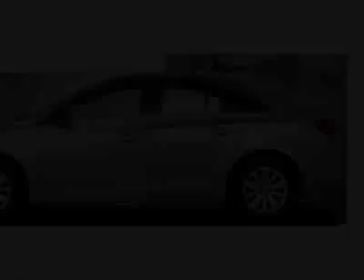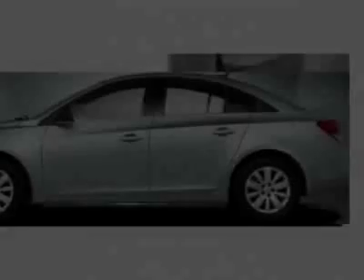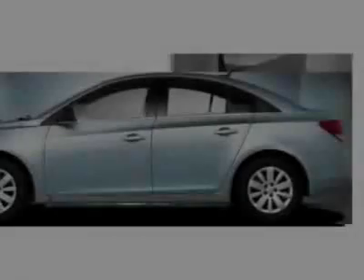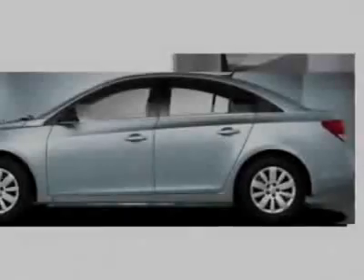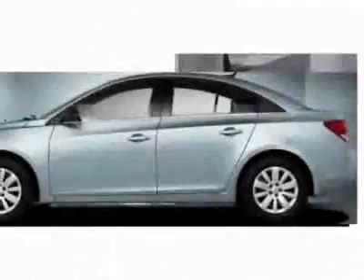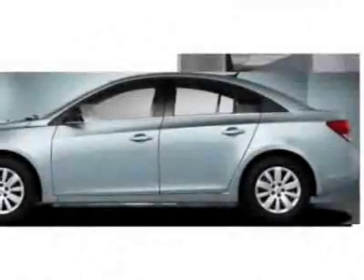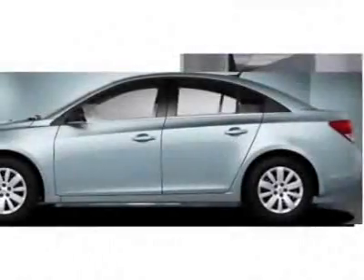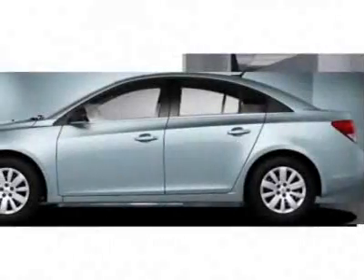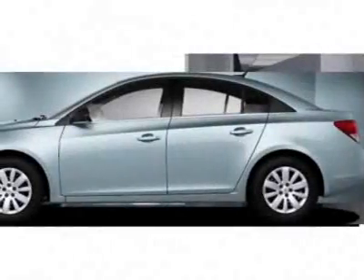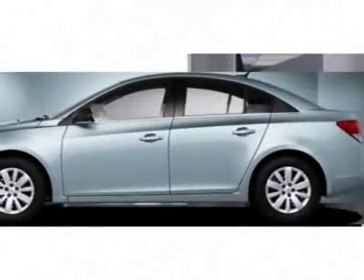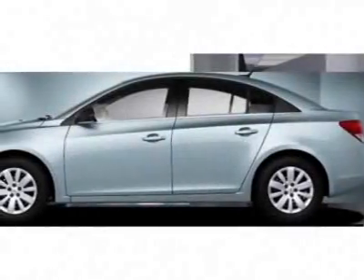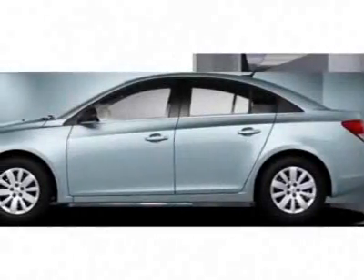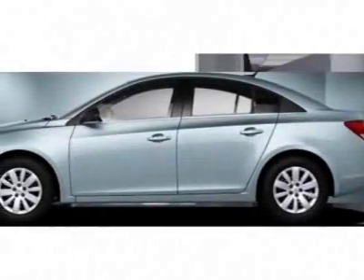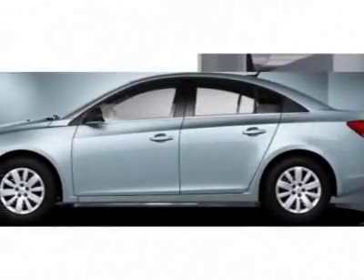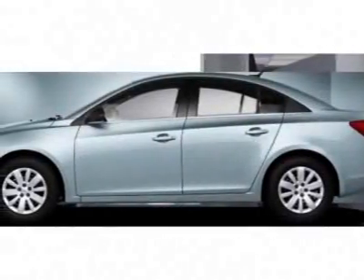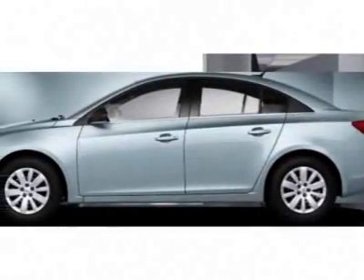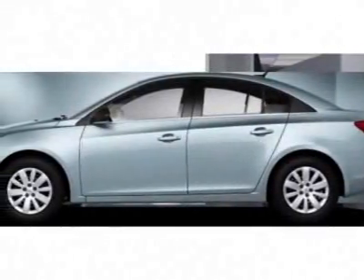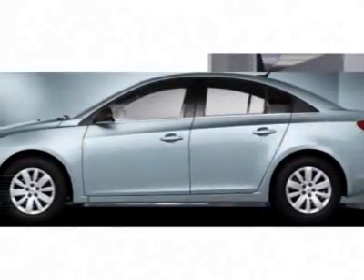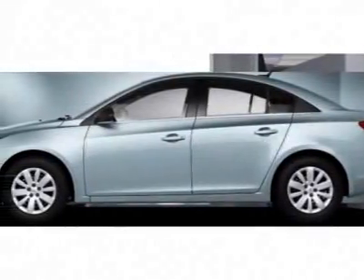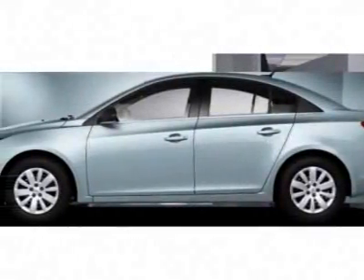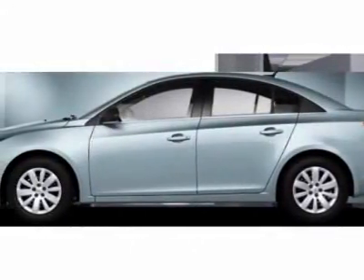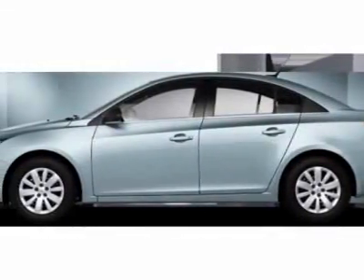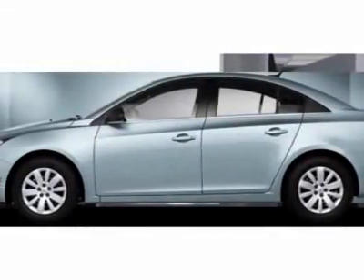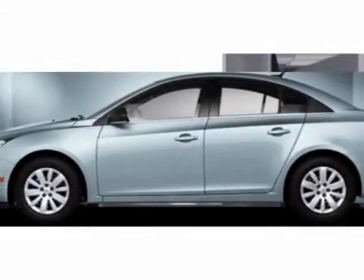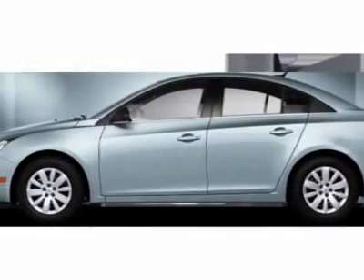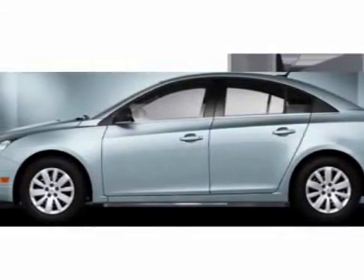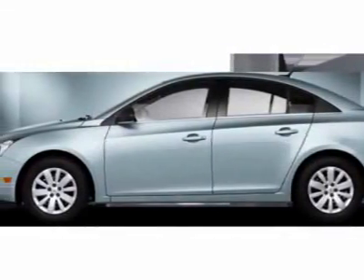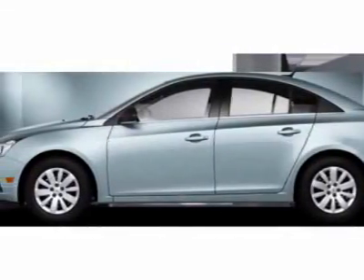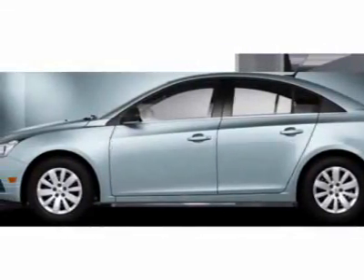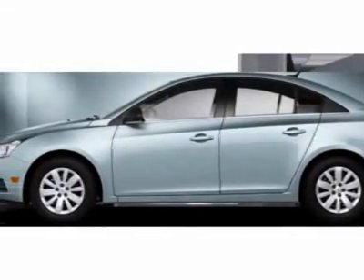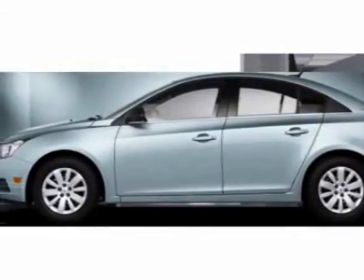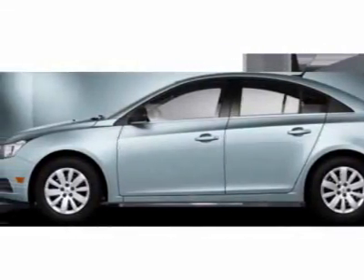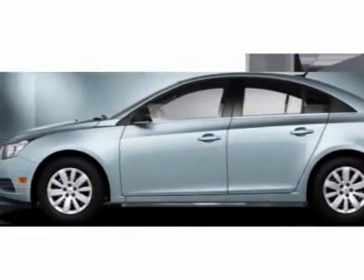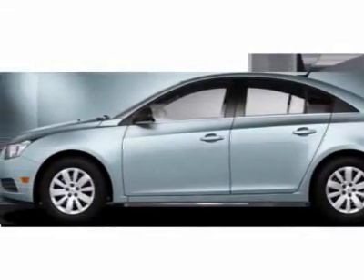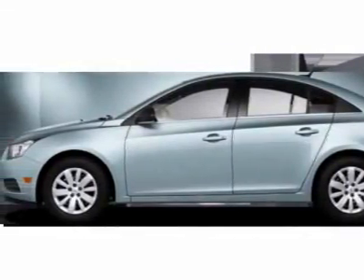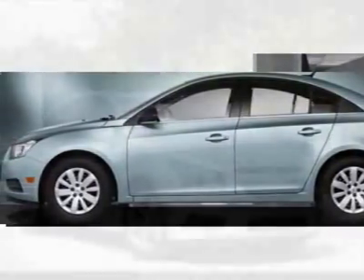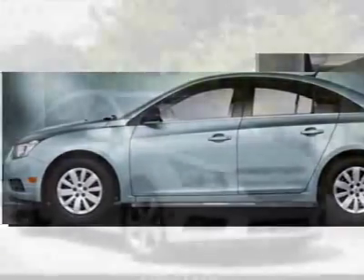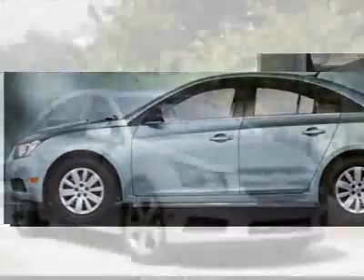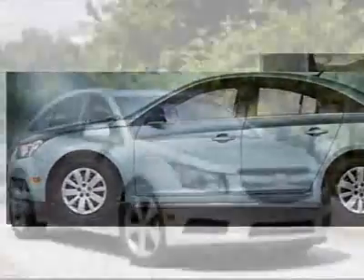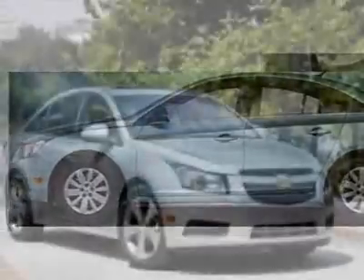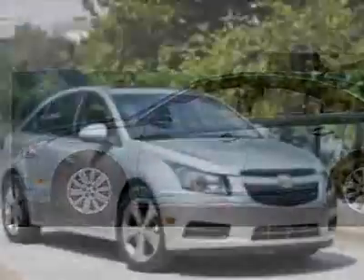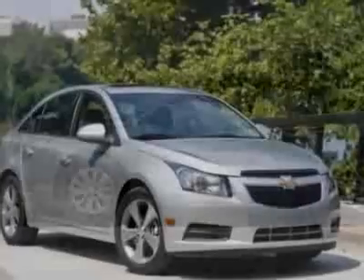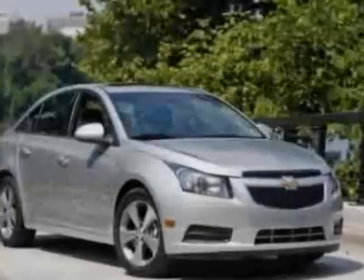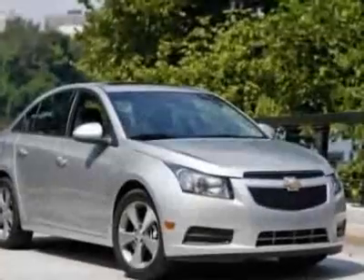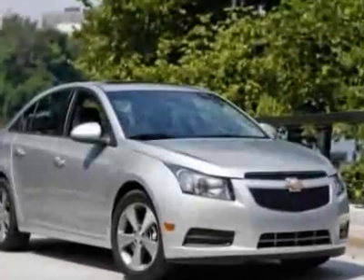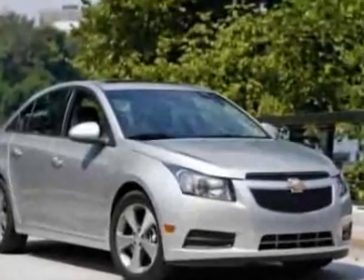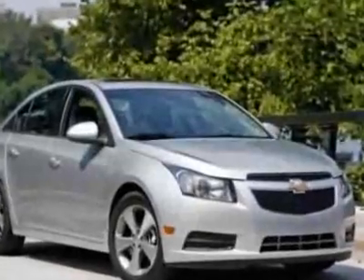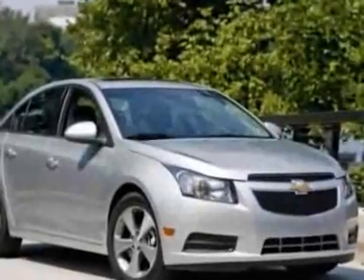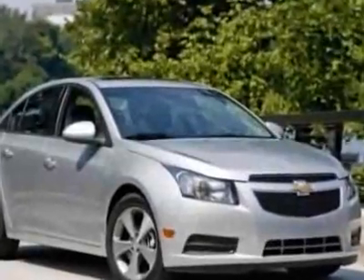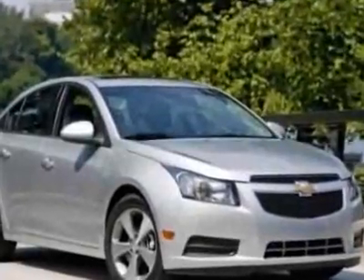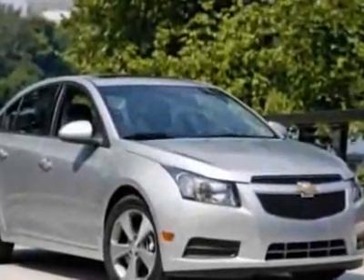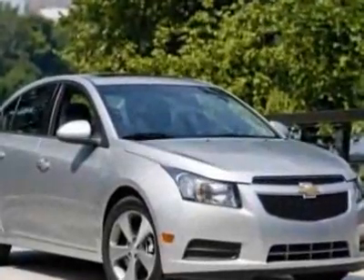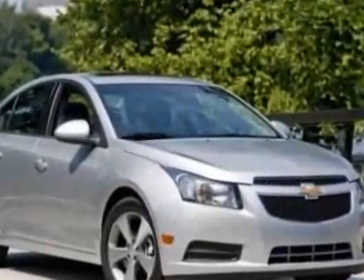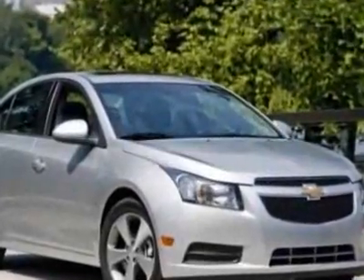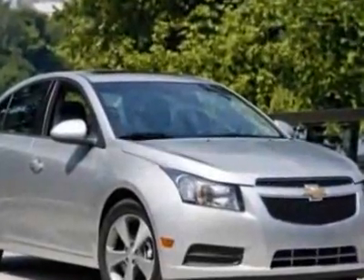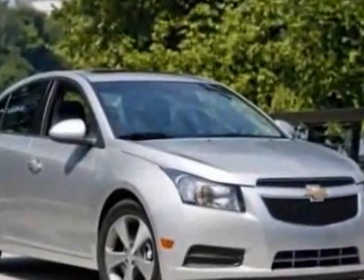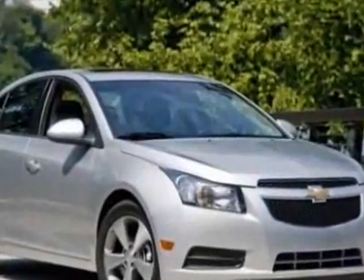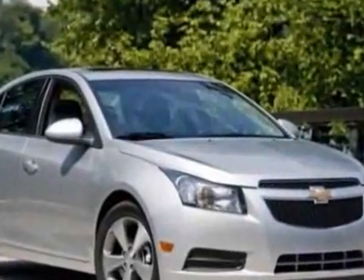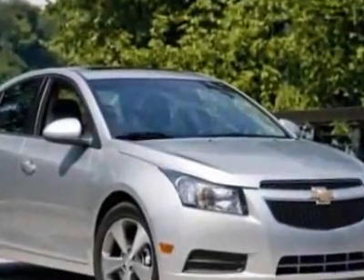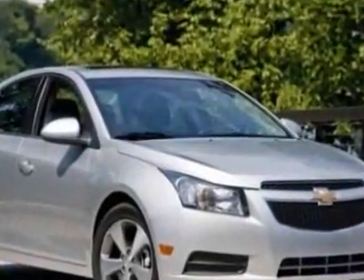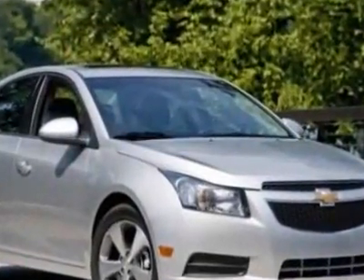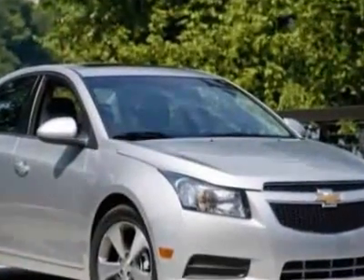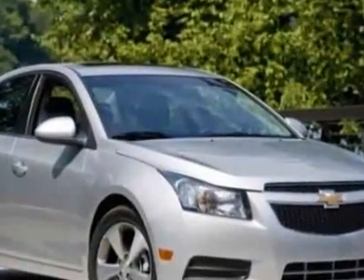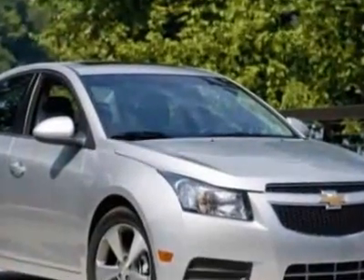Look at this new 2011 Chevrolet Cruze. For your protection, this vehicle has a full factory warranty.